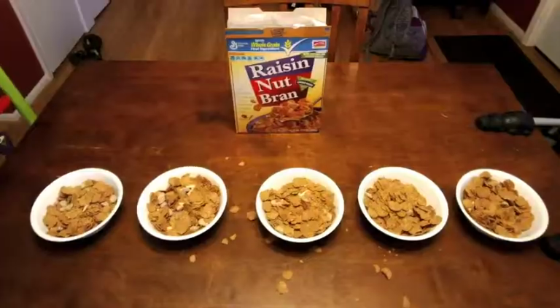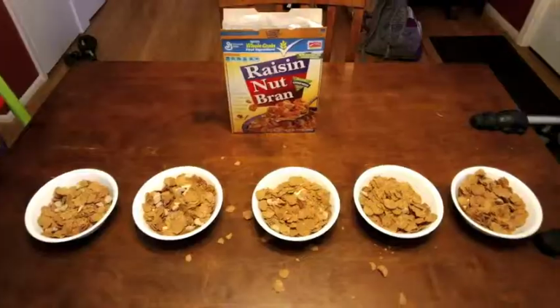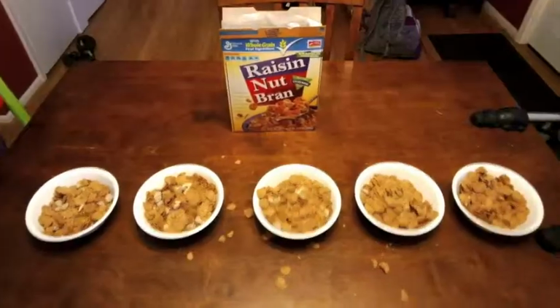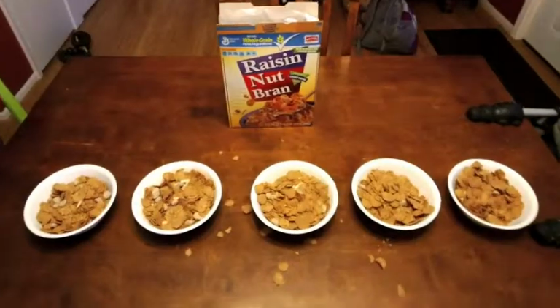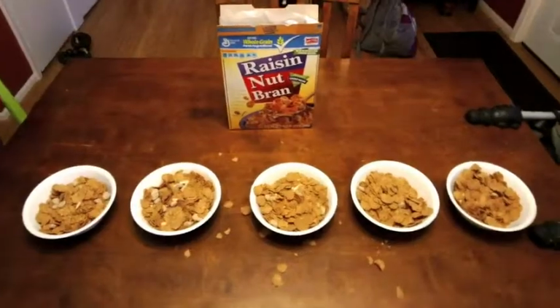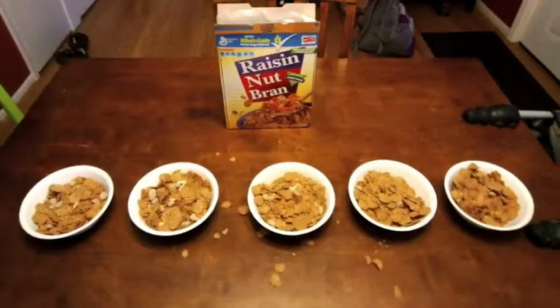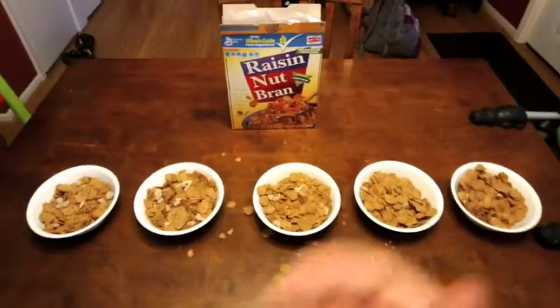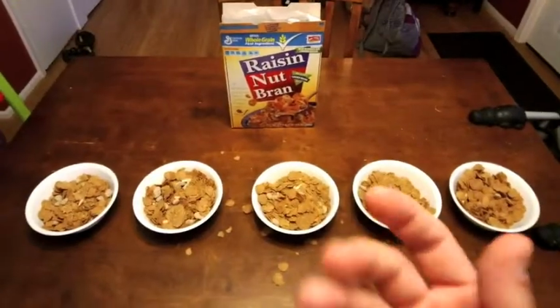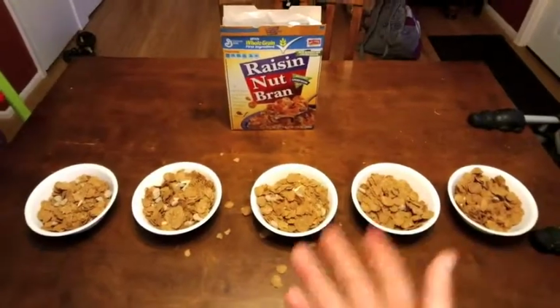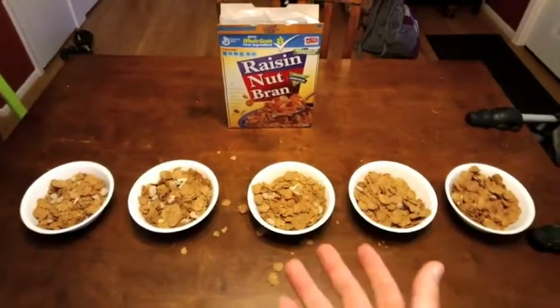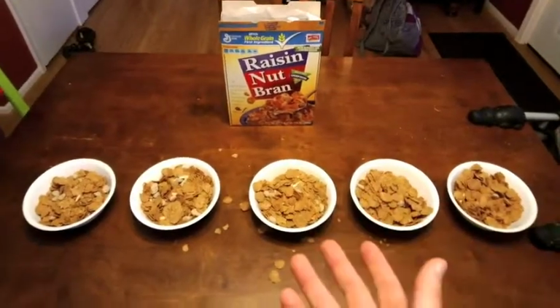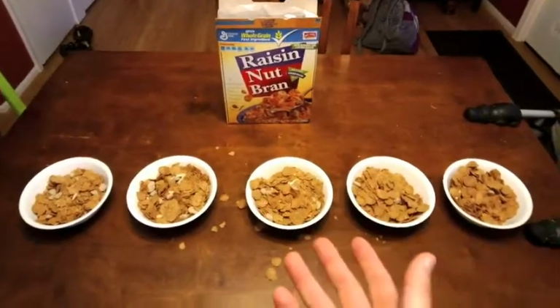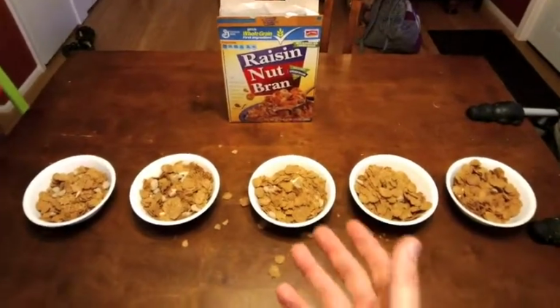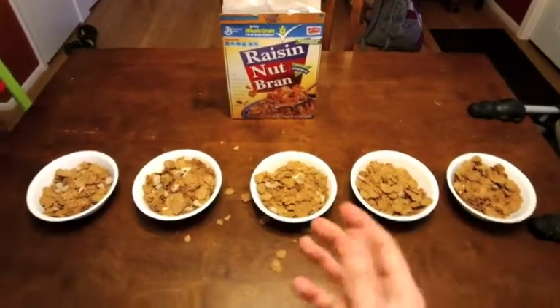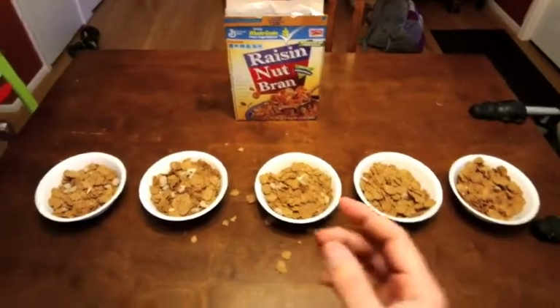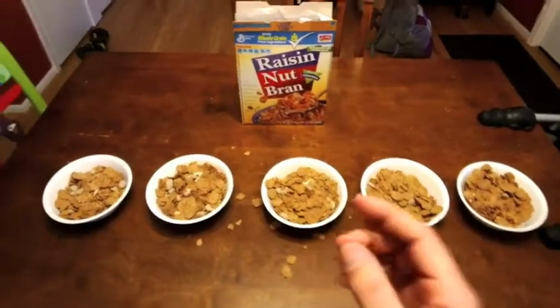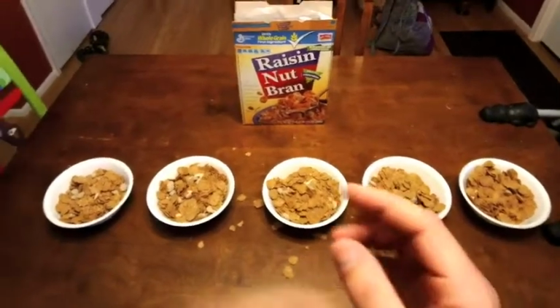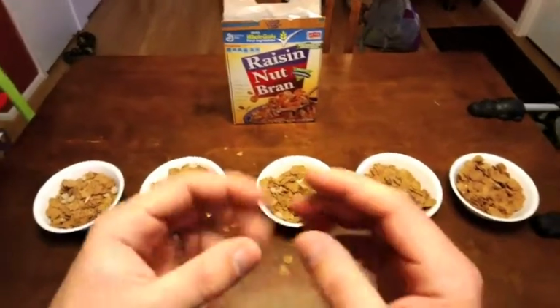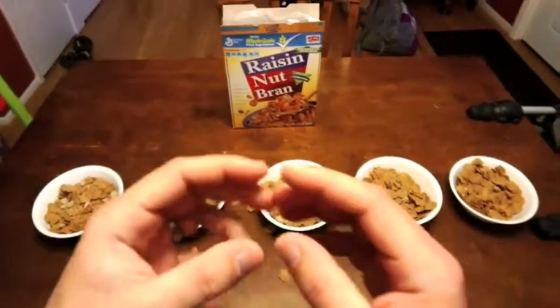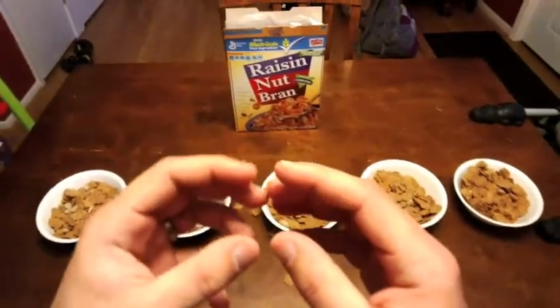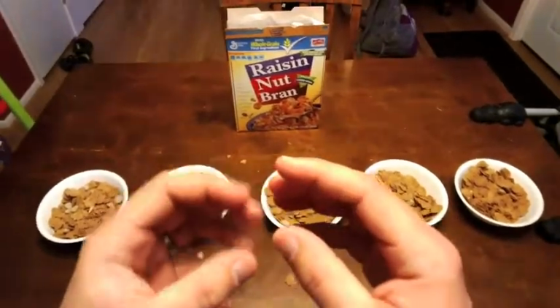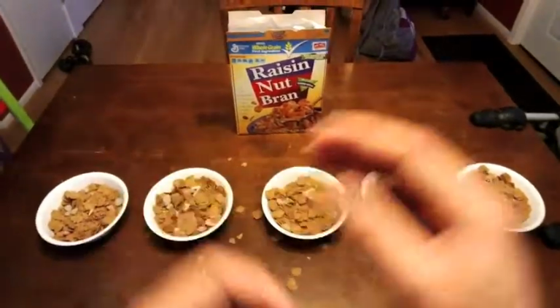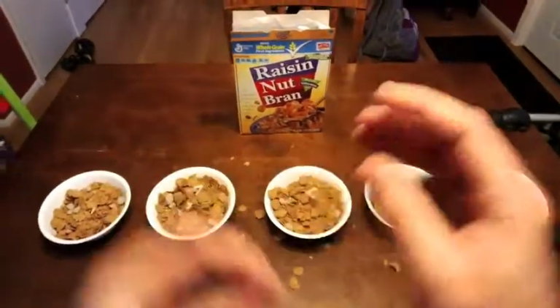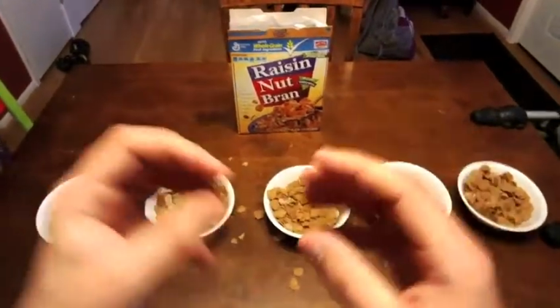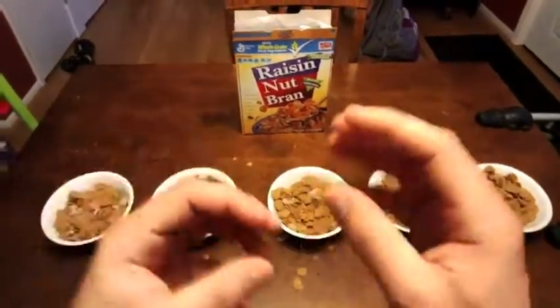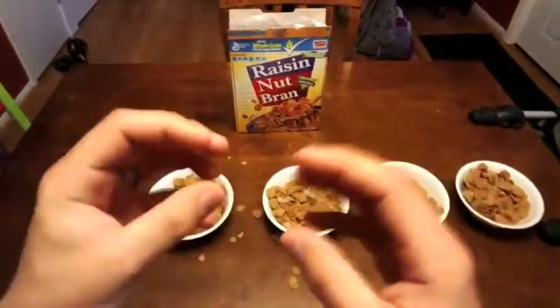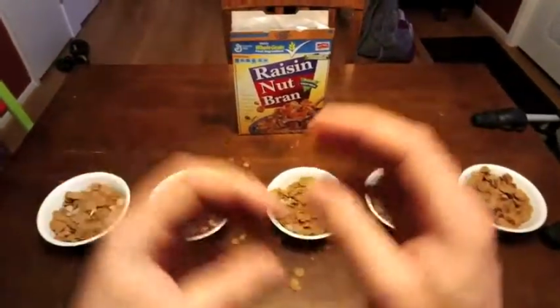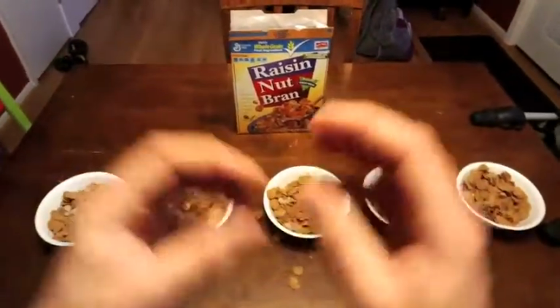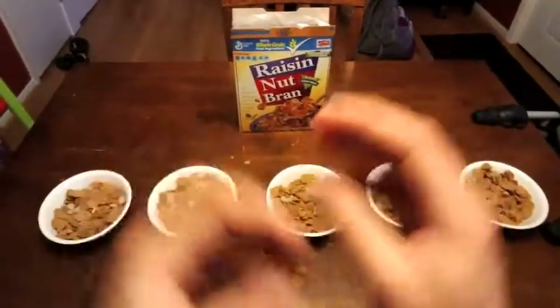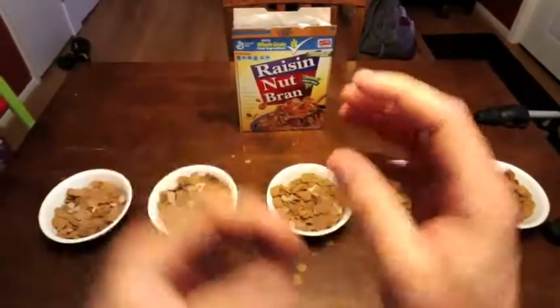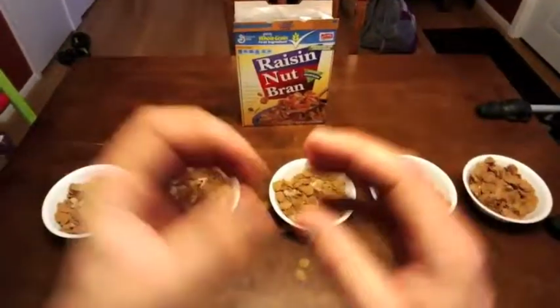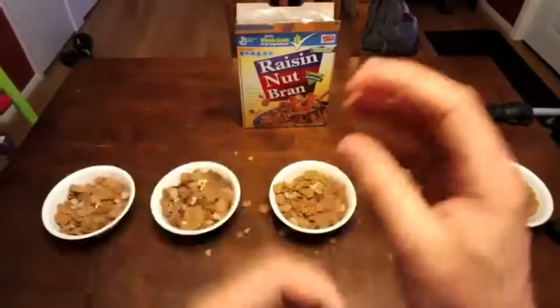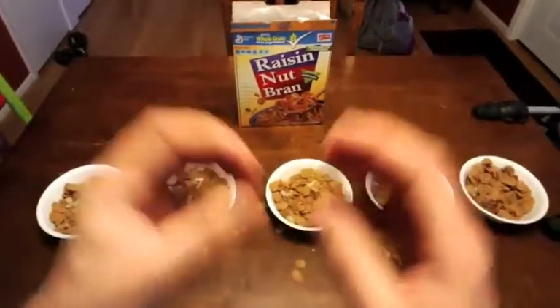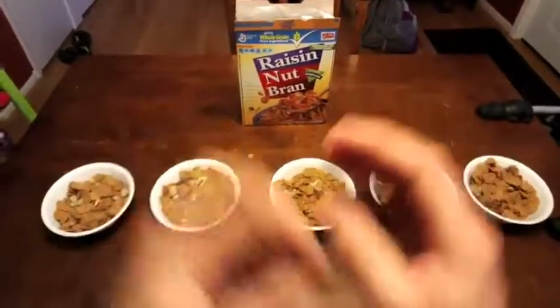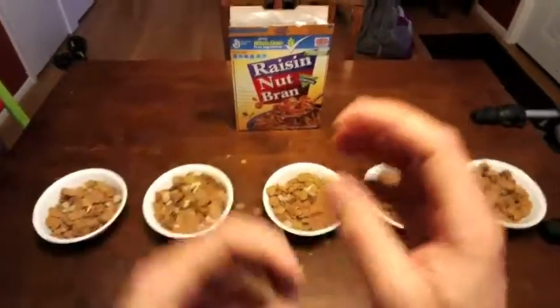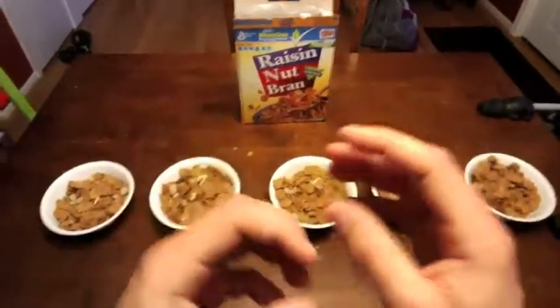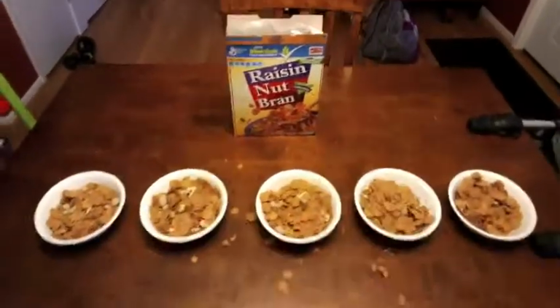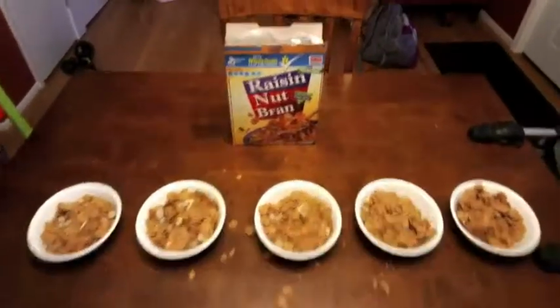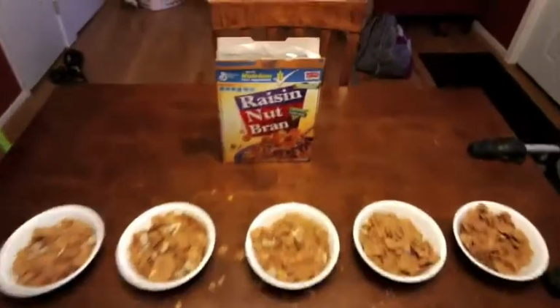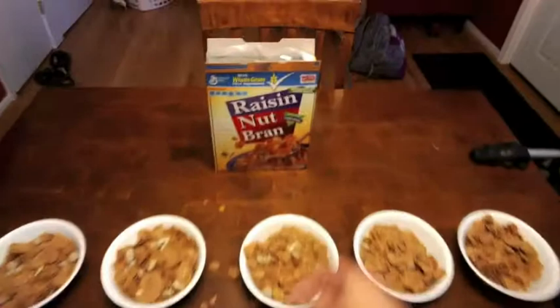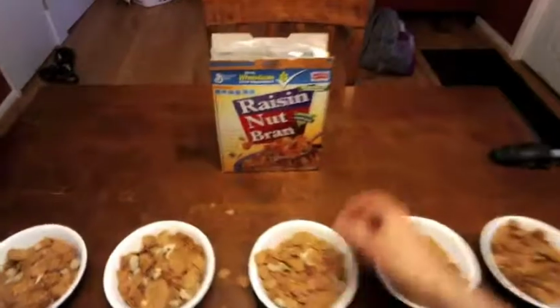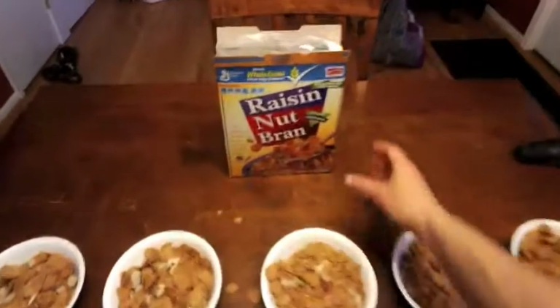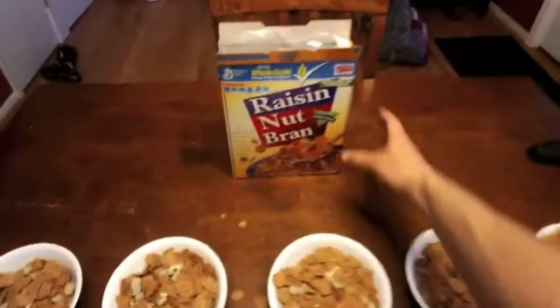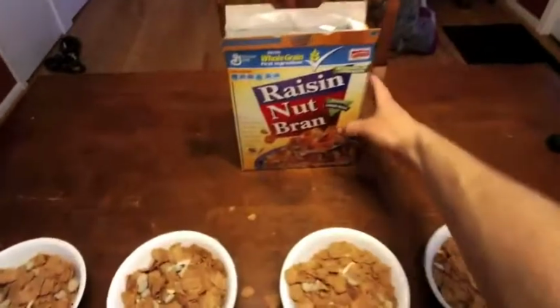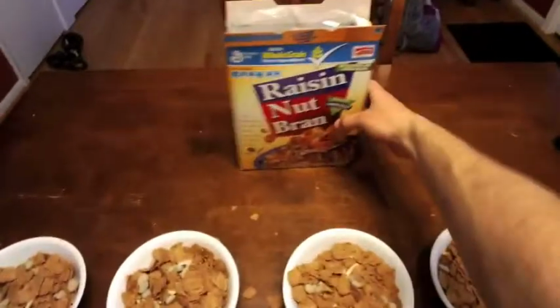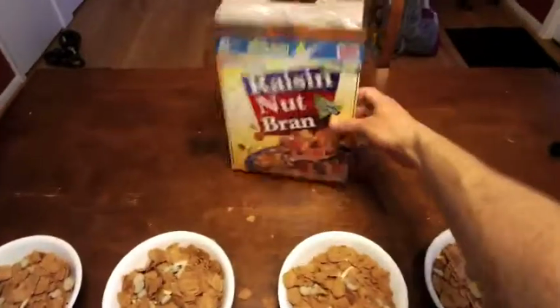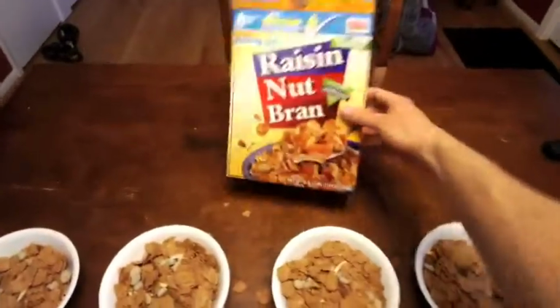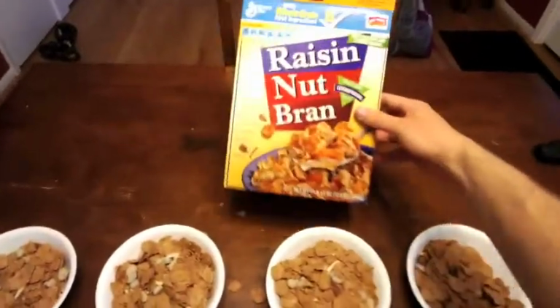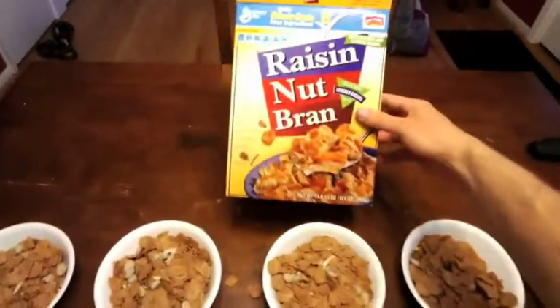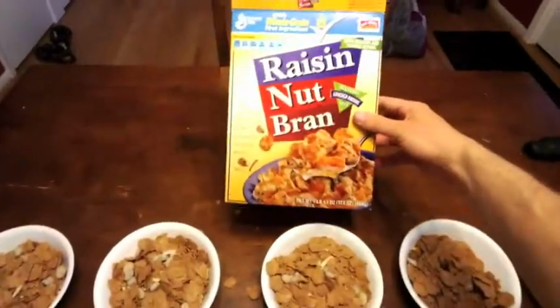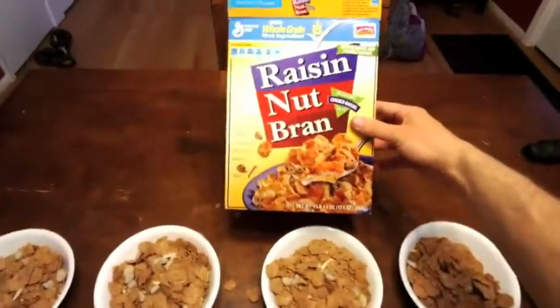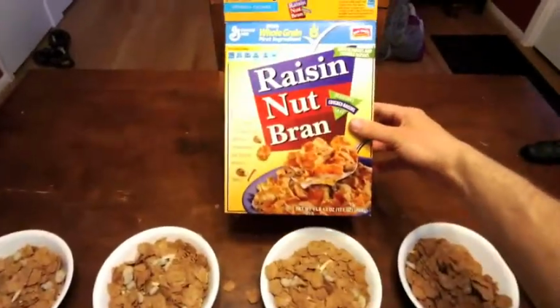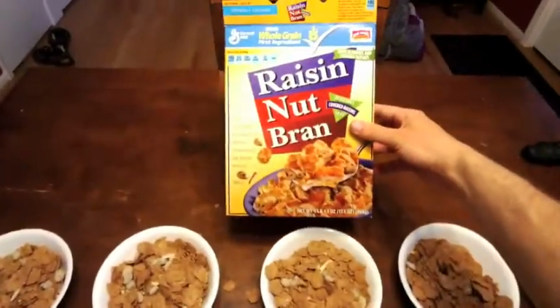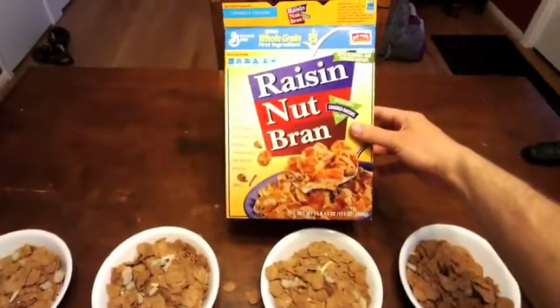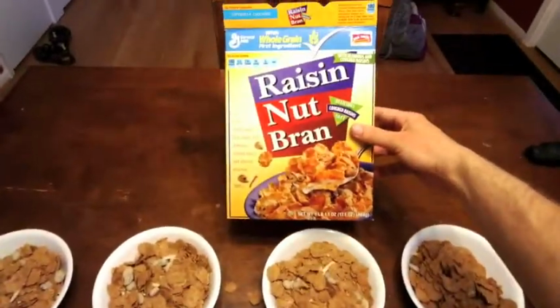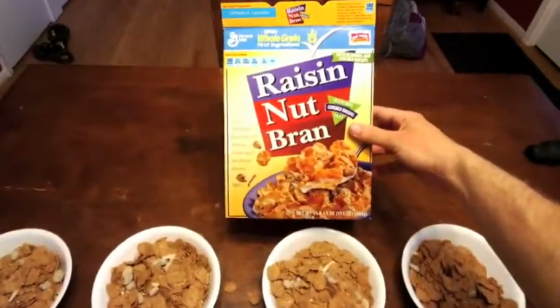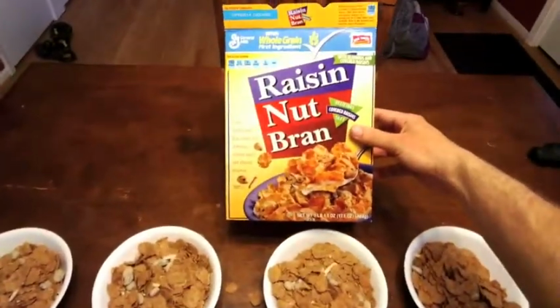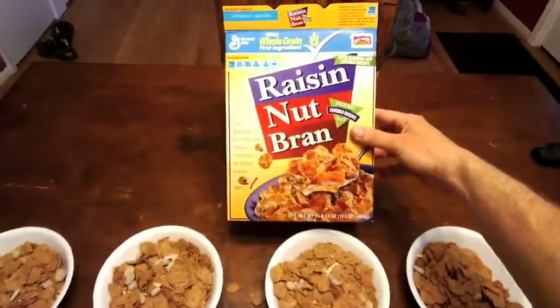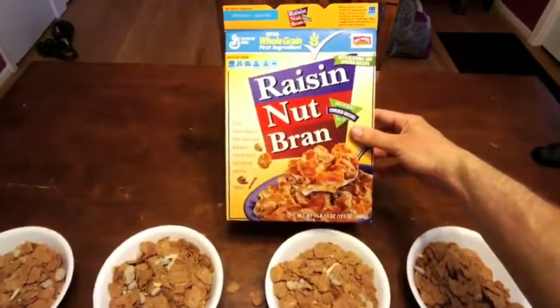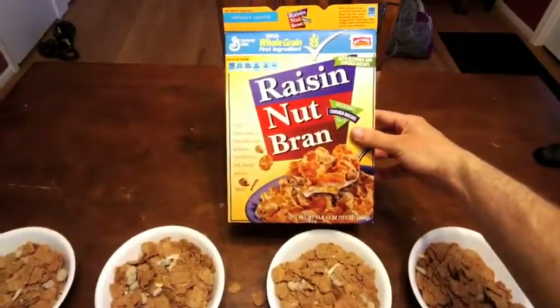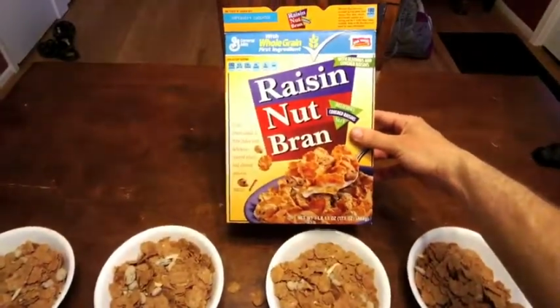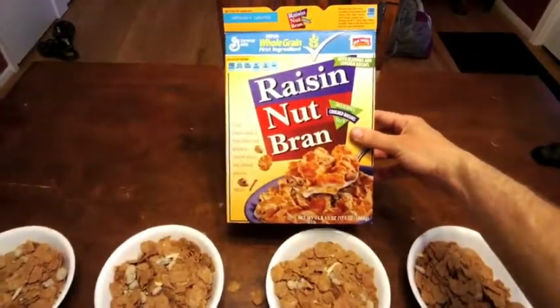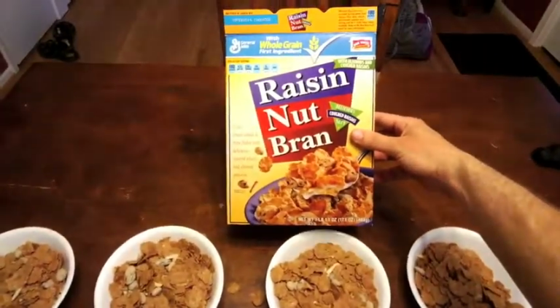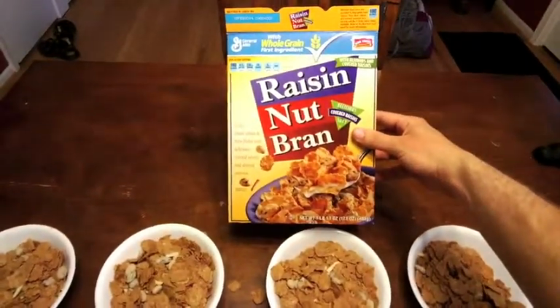There's actually a whole science about how materials separate when they get shaken up. Thinking maybe the makers of Raisin Nut Bran should get some of those scientists on their team.